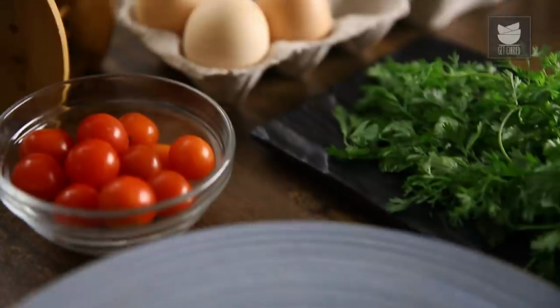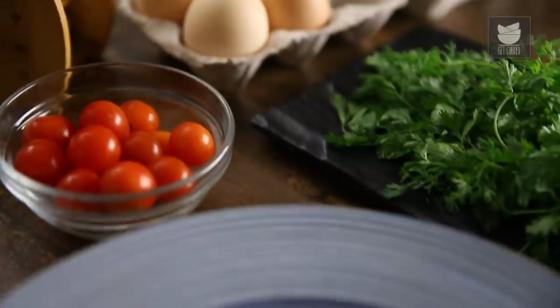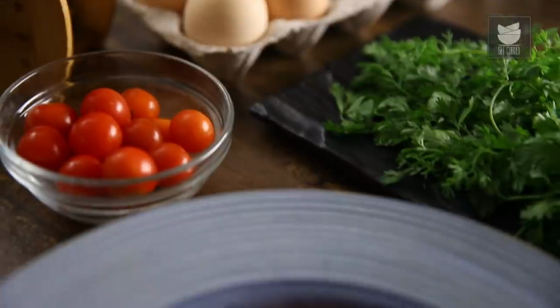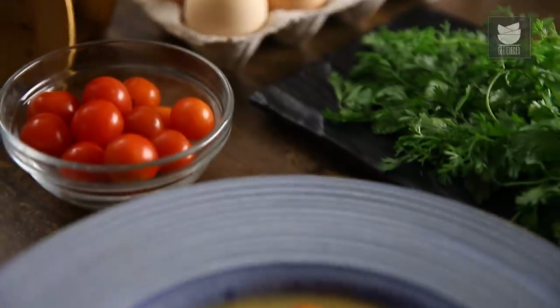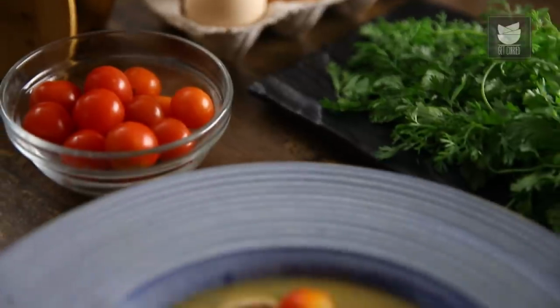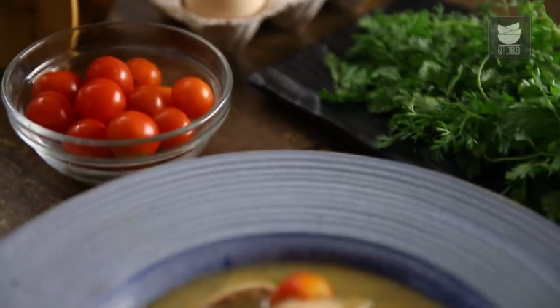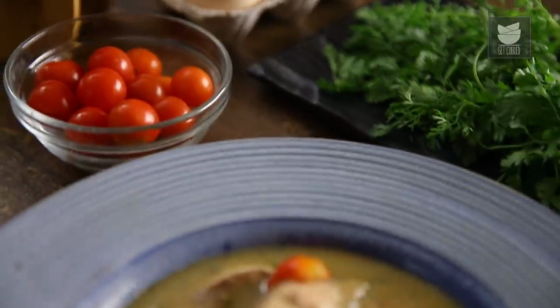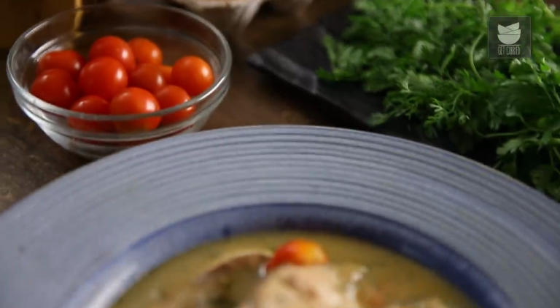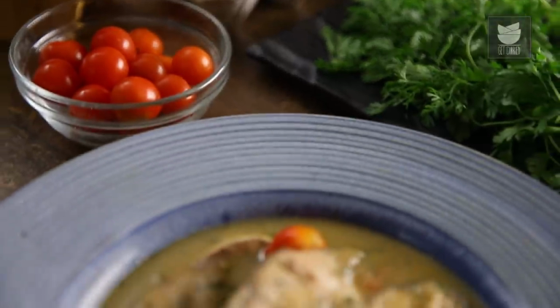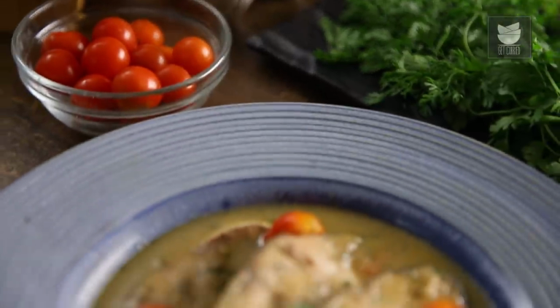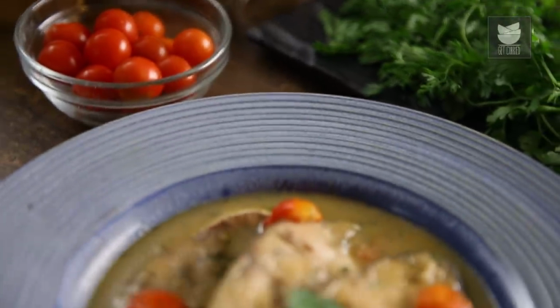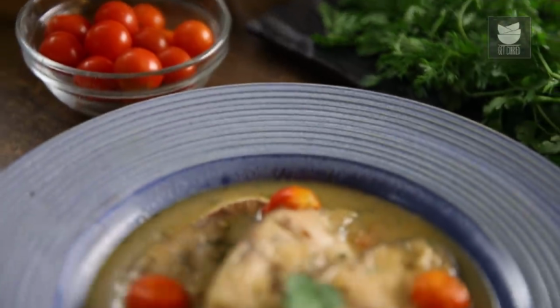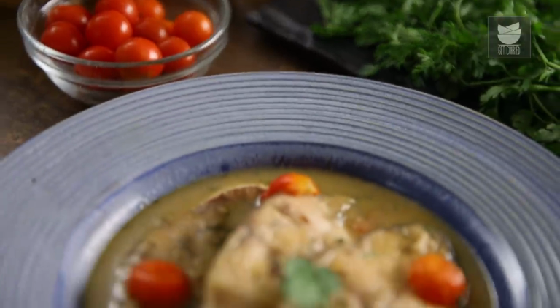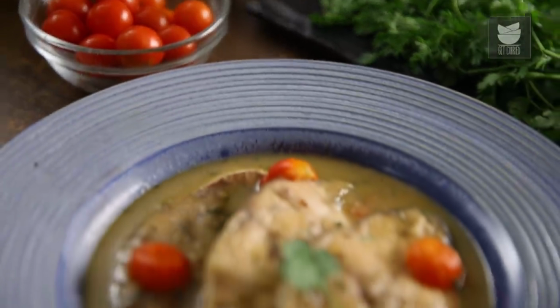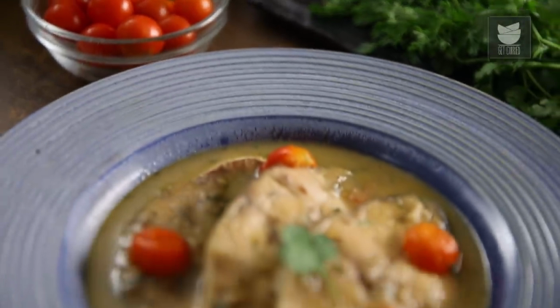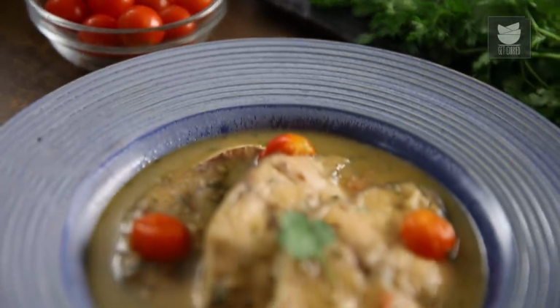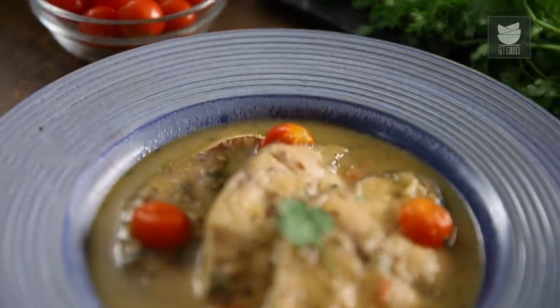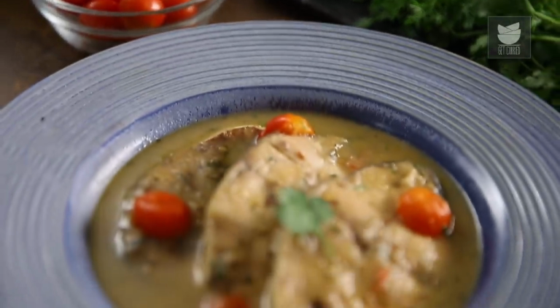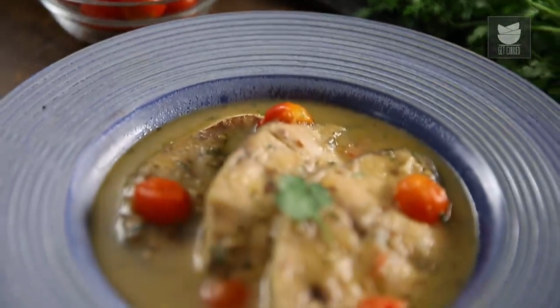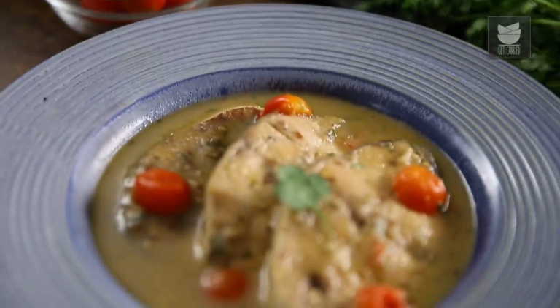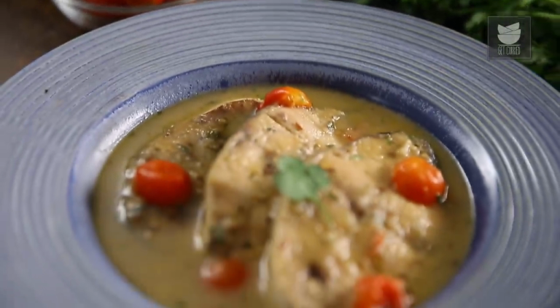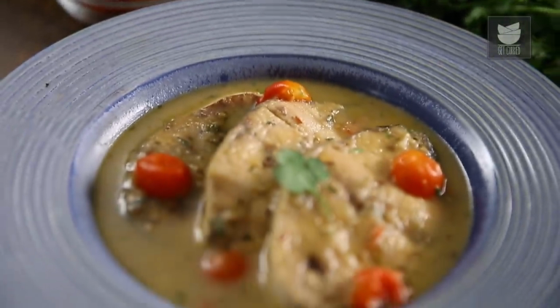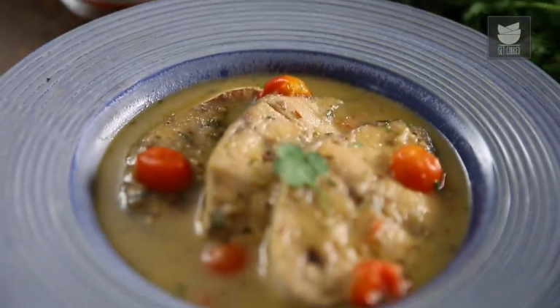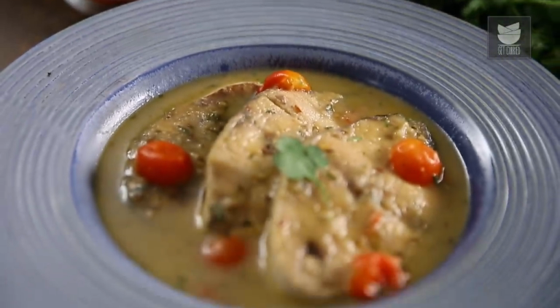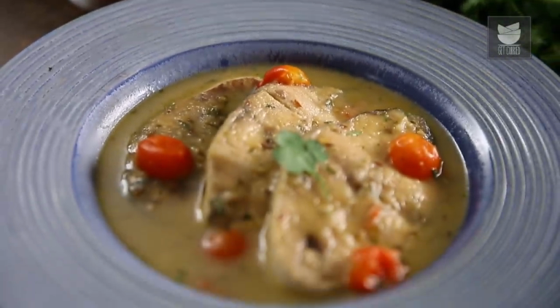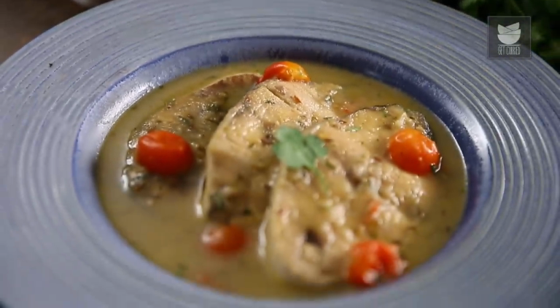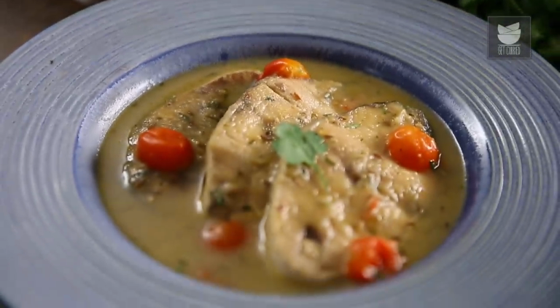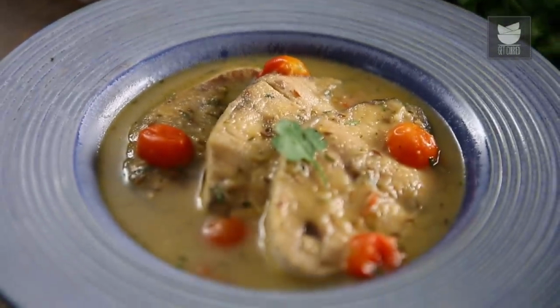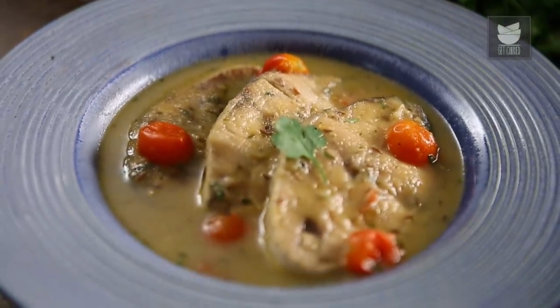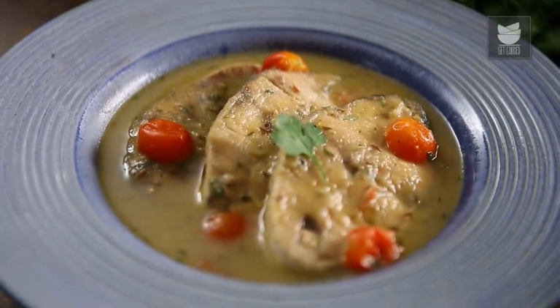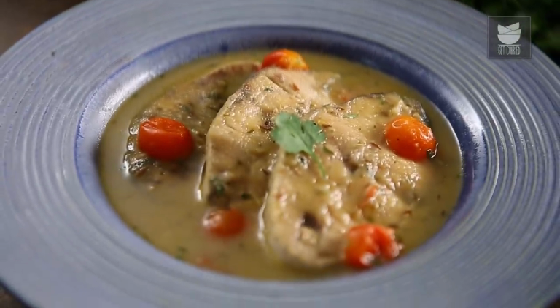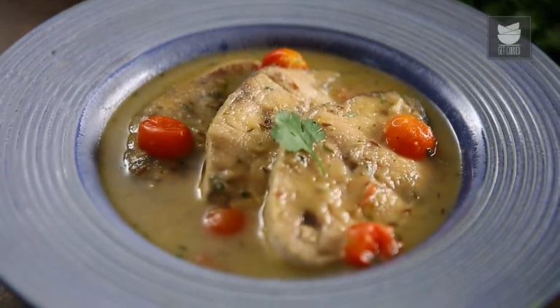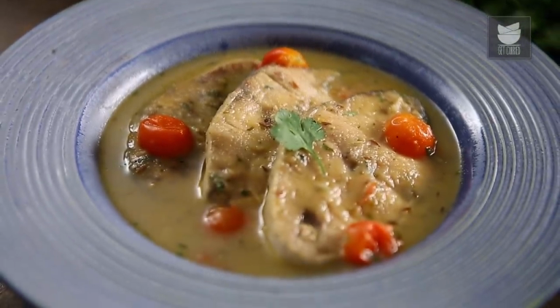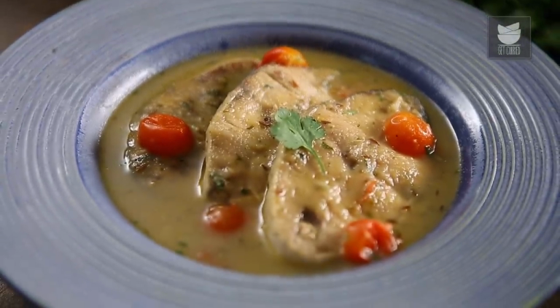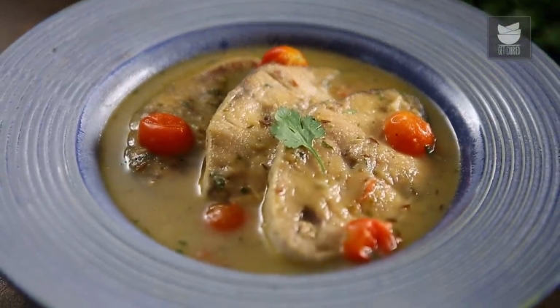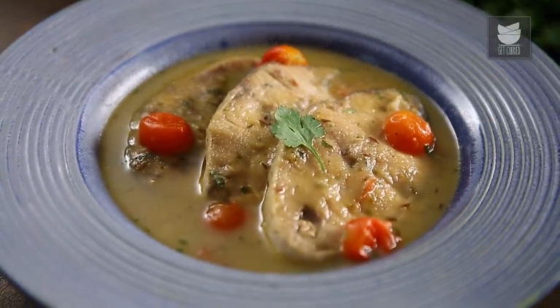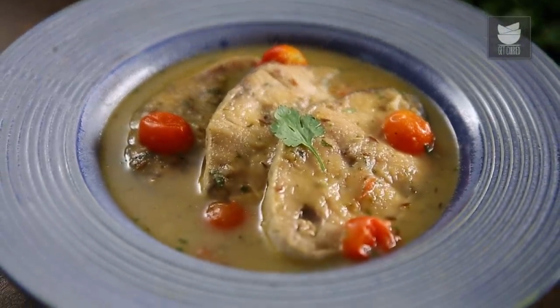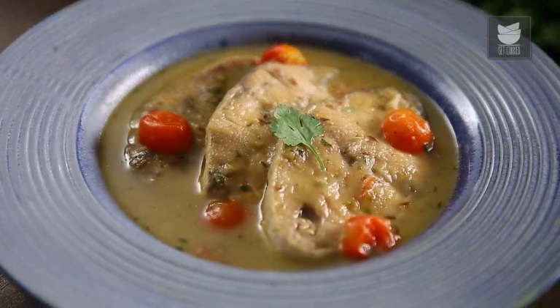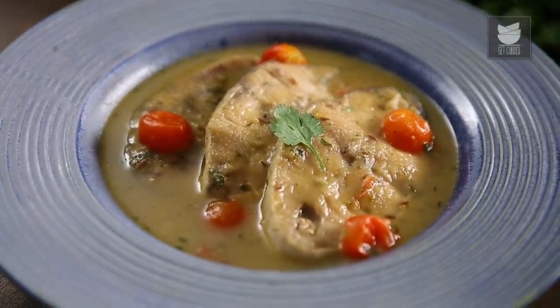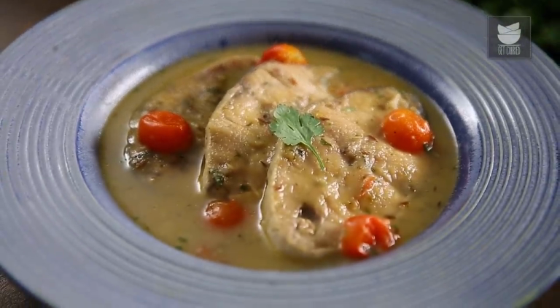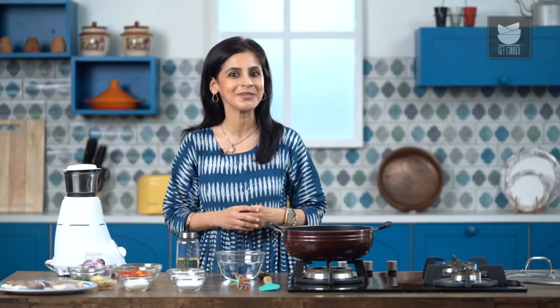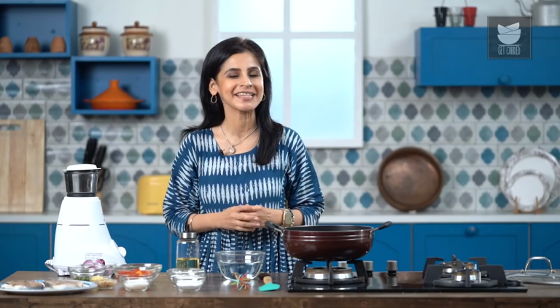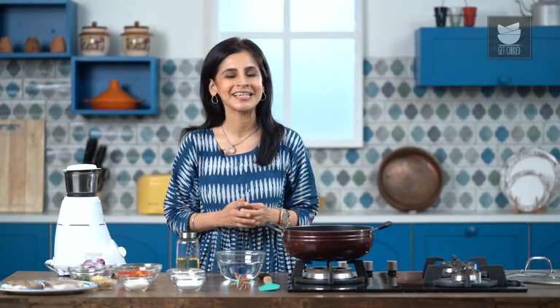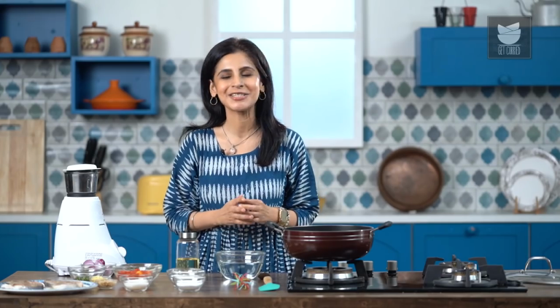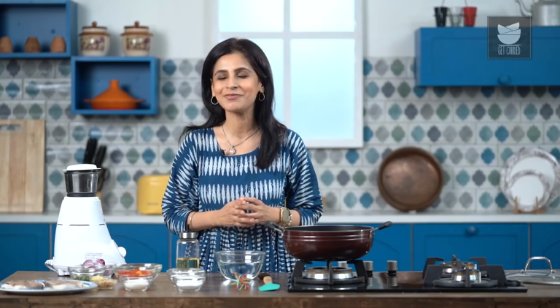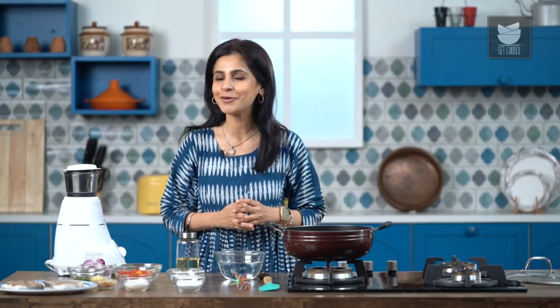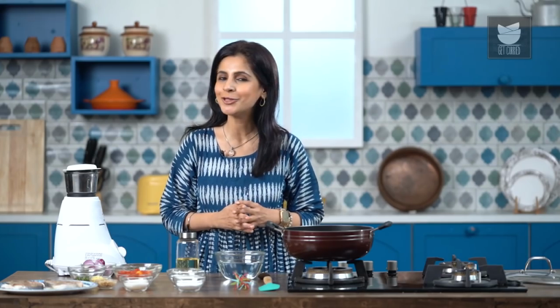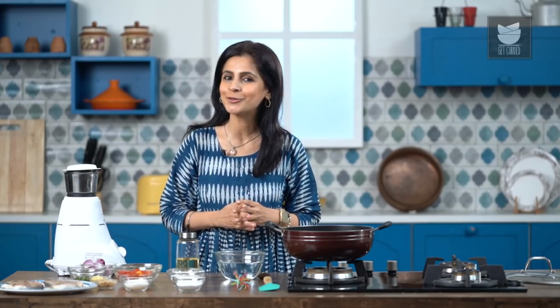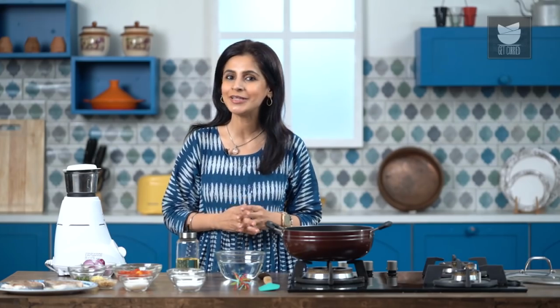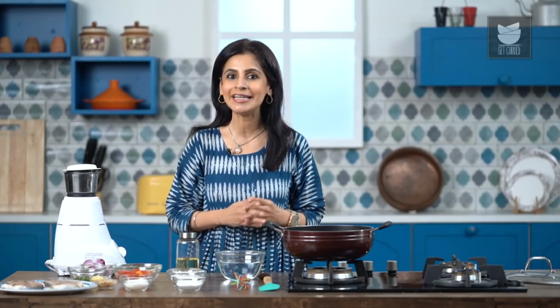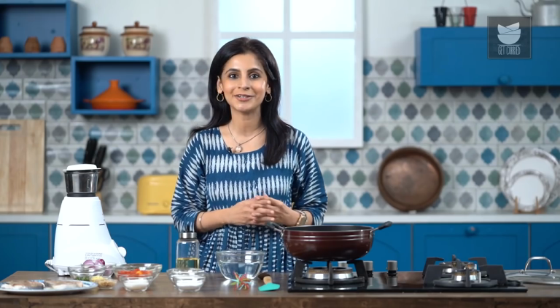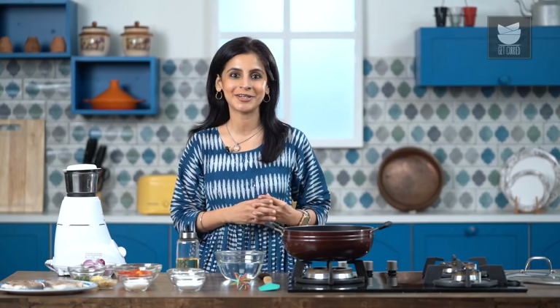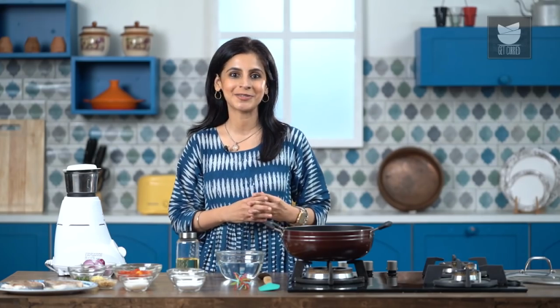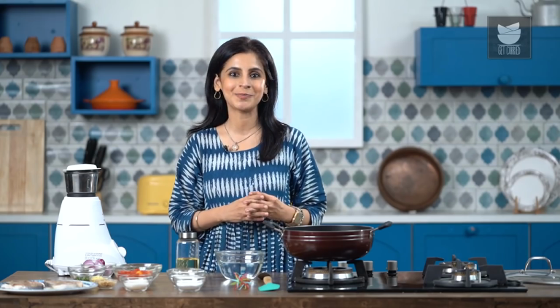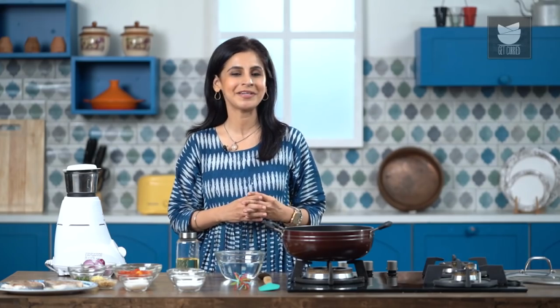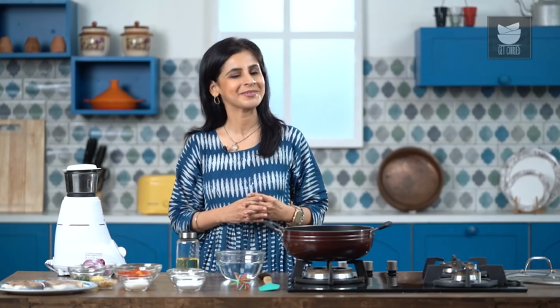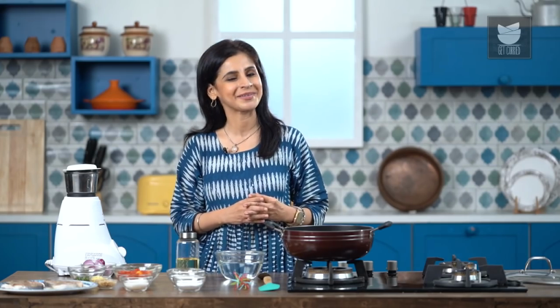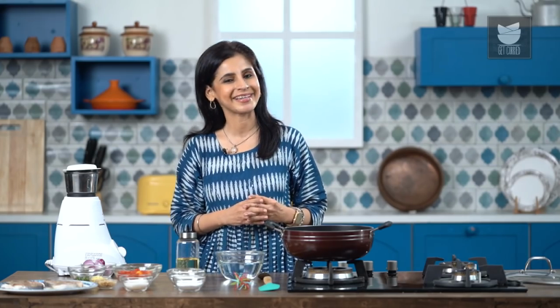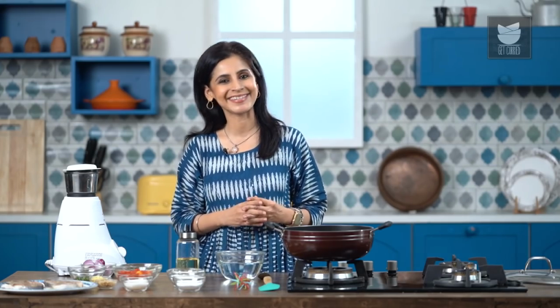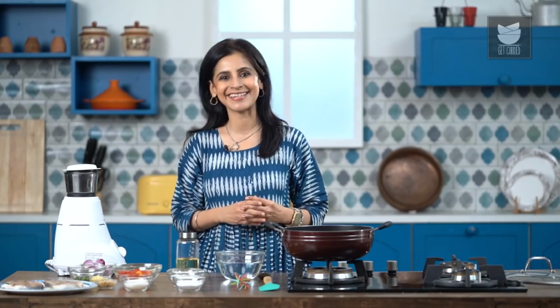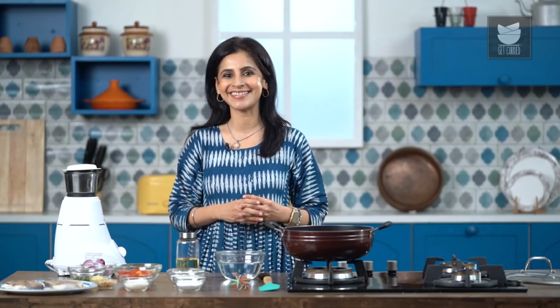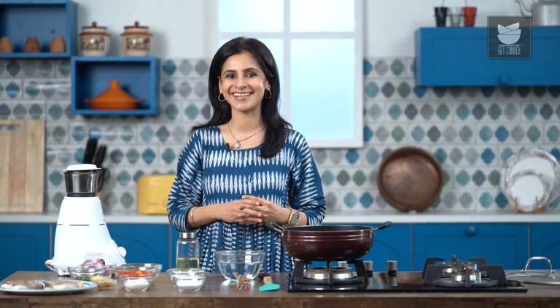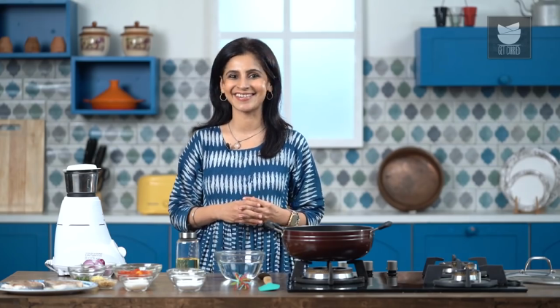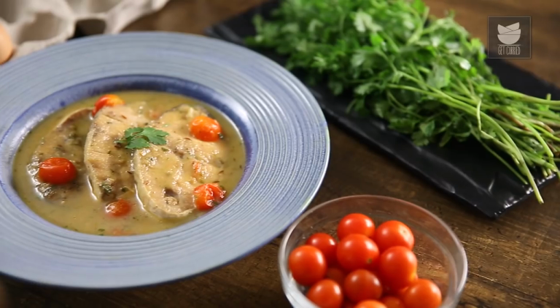Saas Ni Machi is a Parsi wedding speciality. The 'Saas' stands for Sauce. It's a very unique recipe, so let's get started.